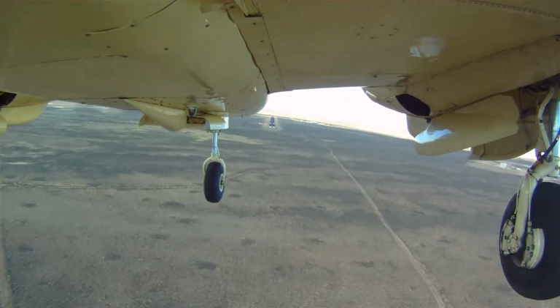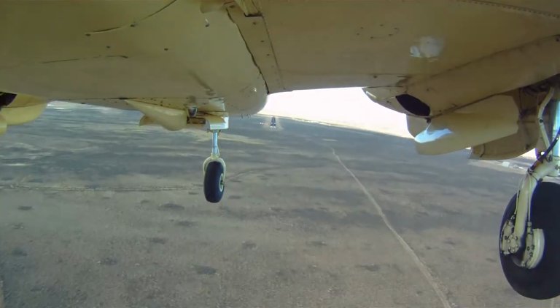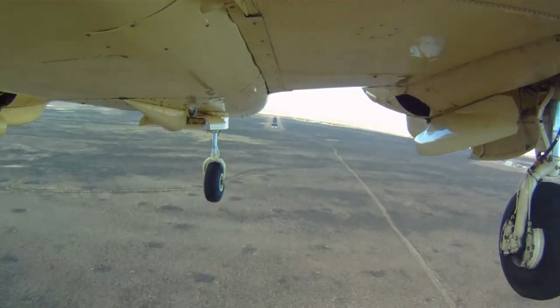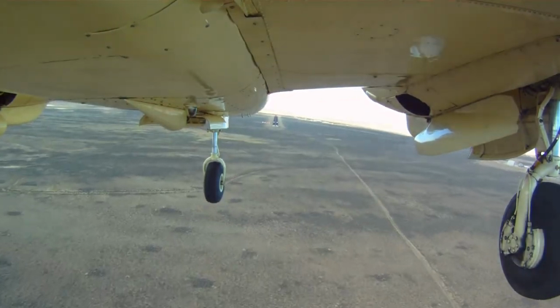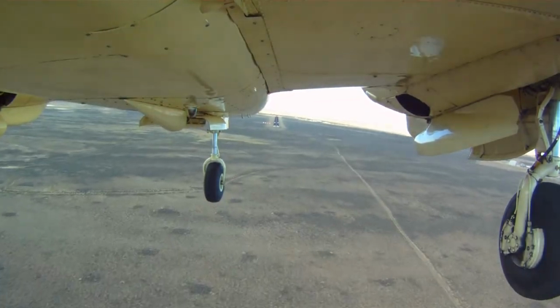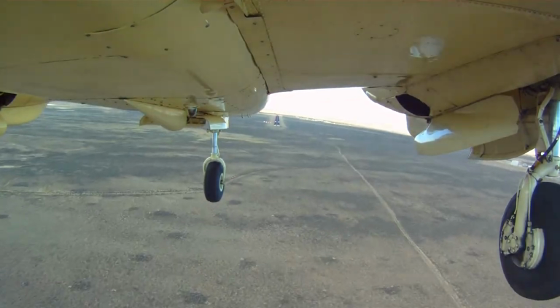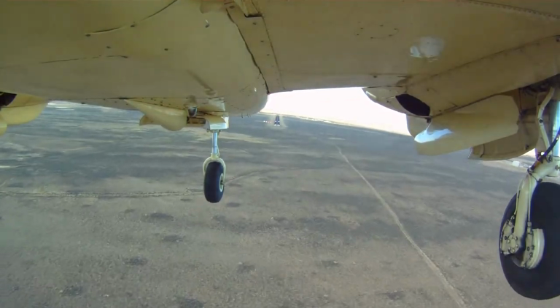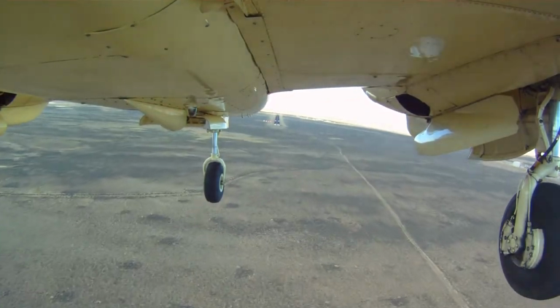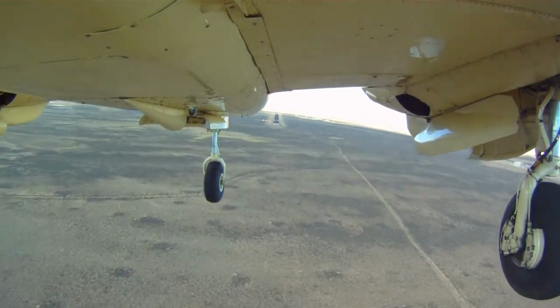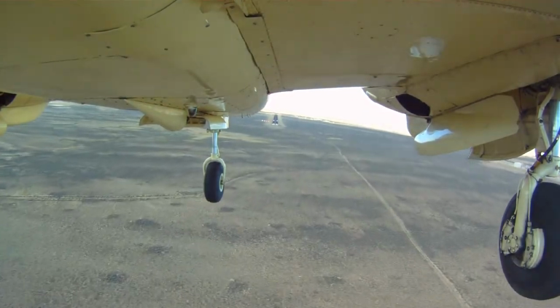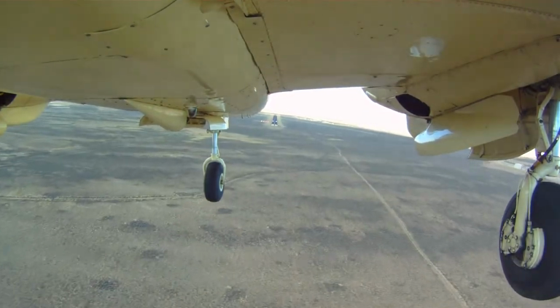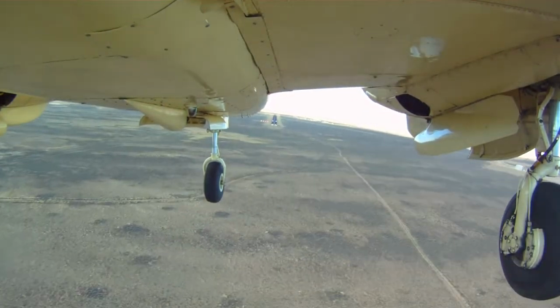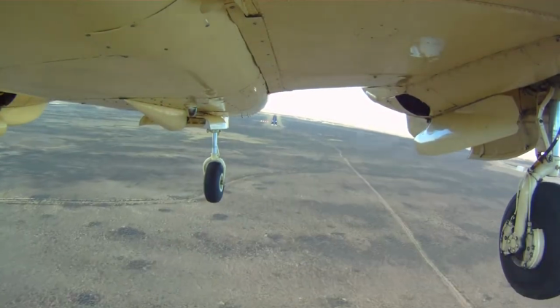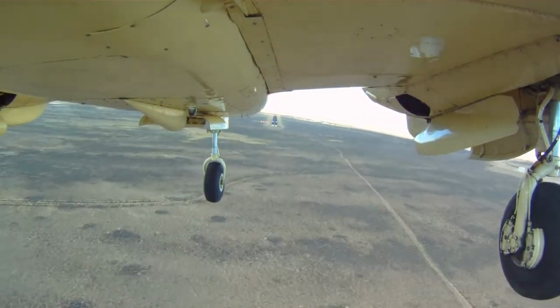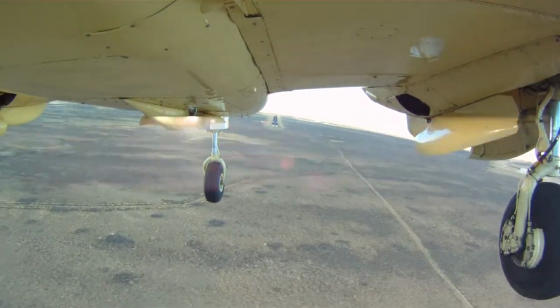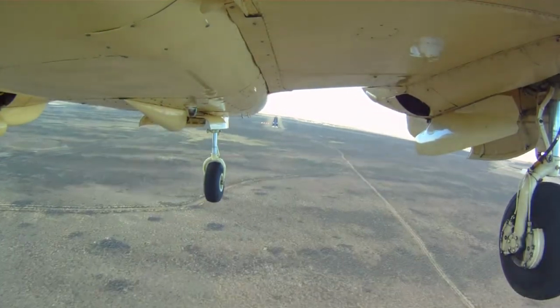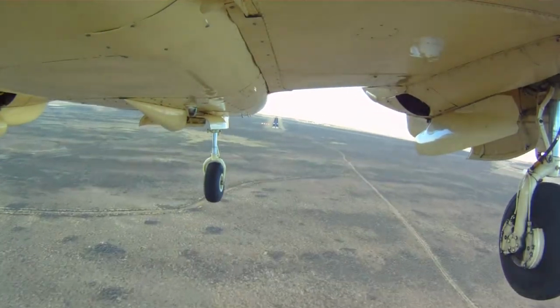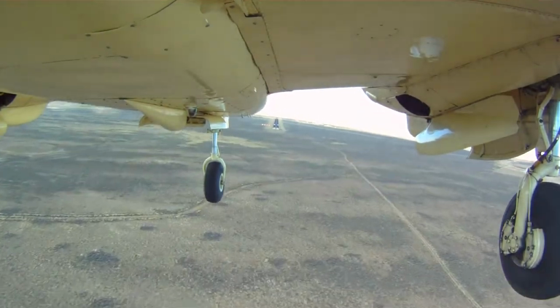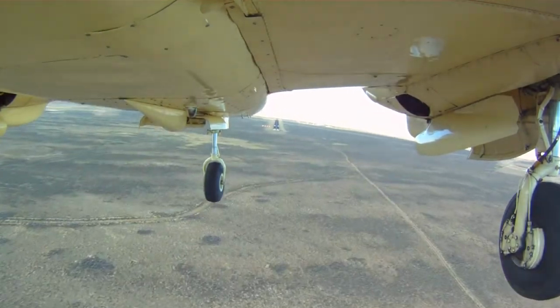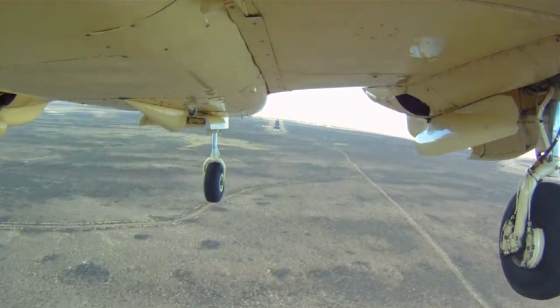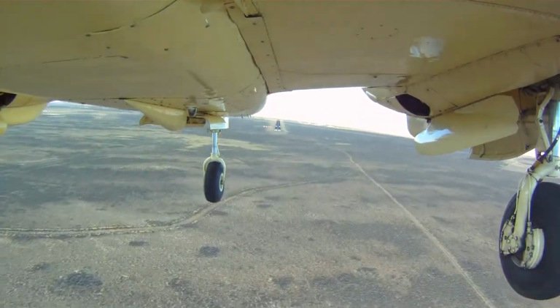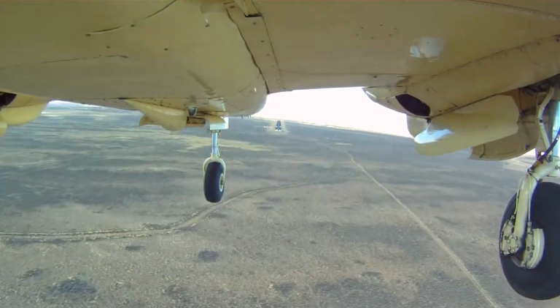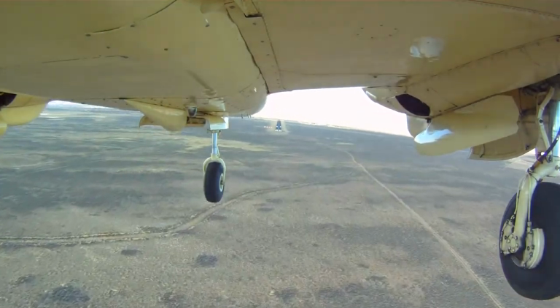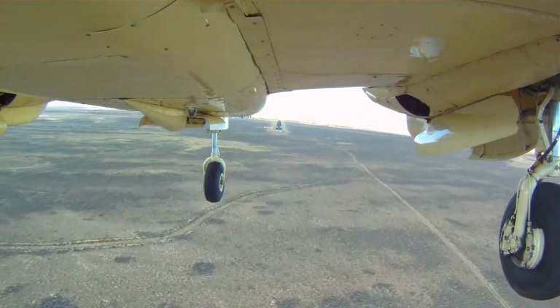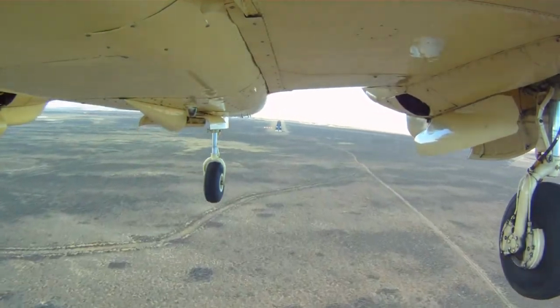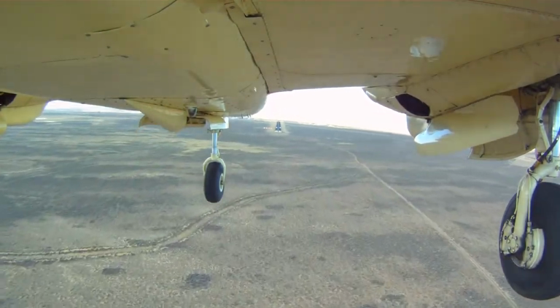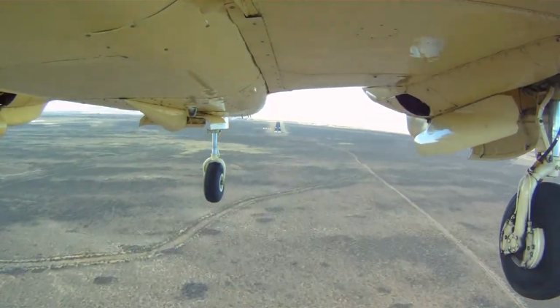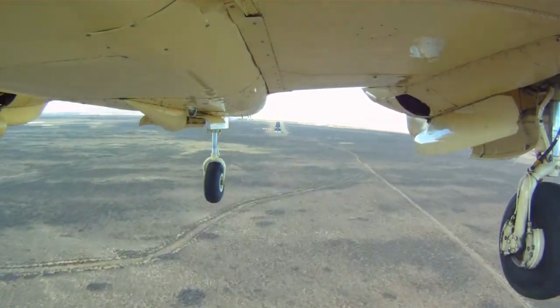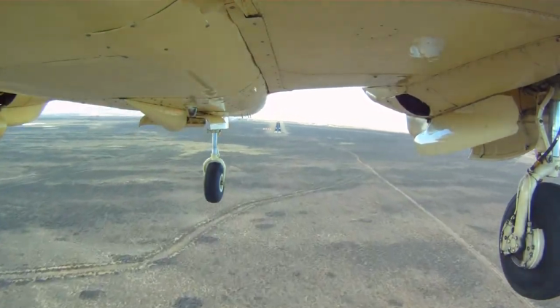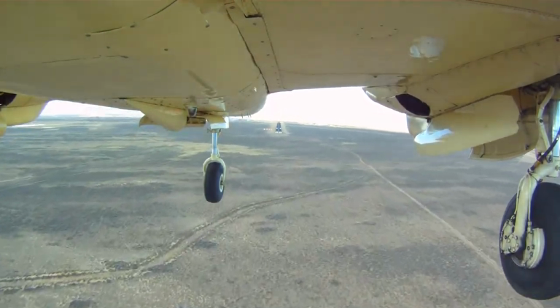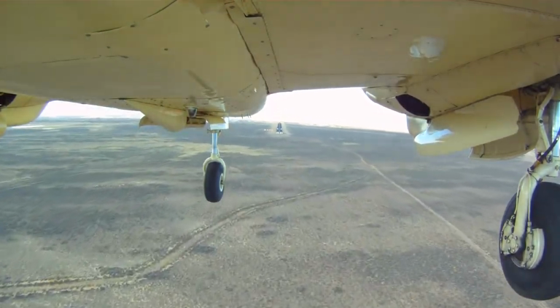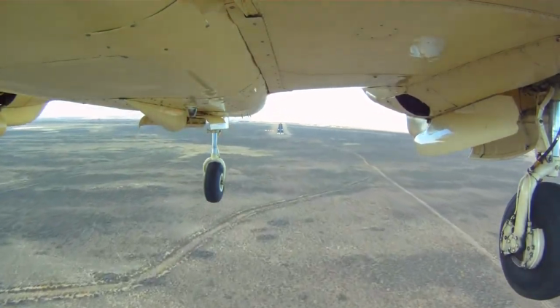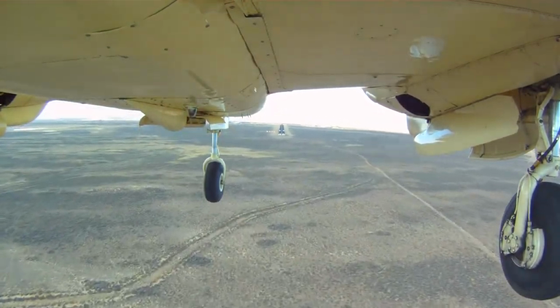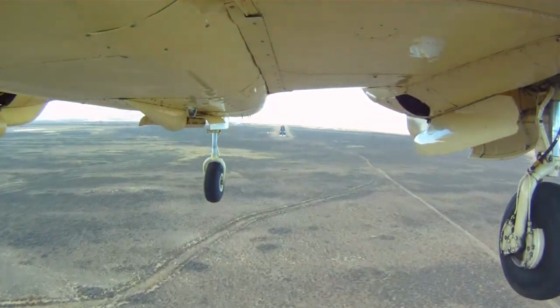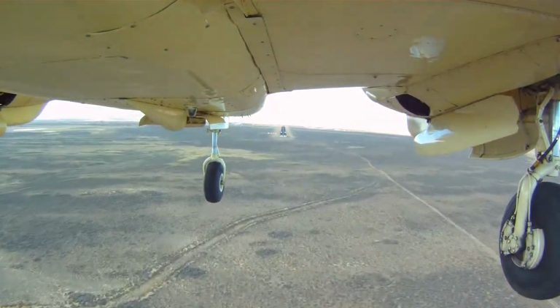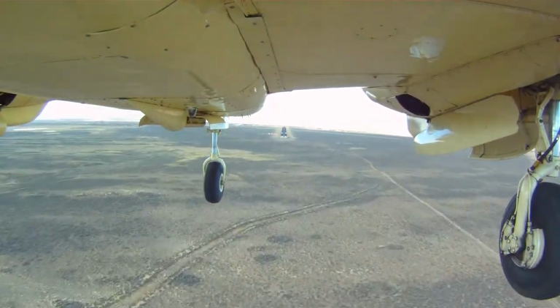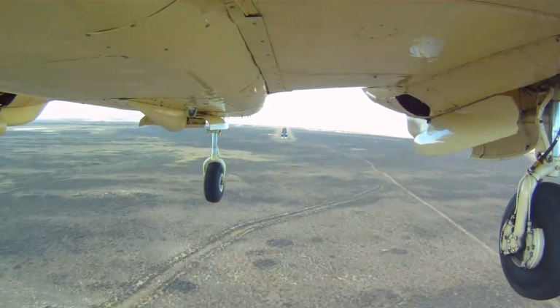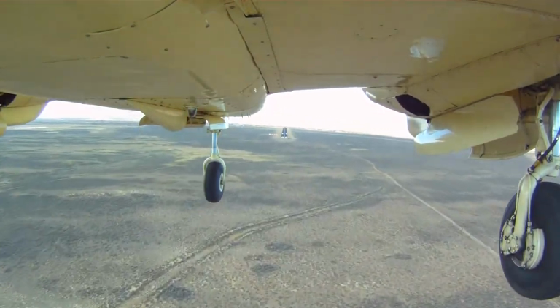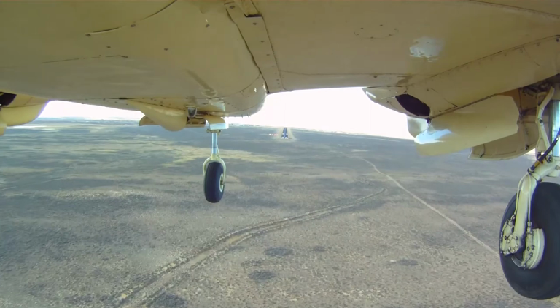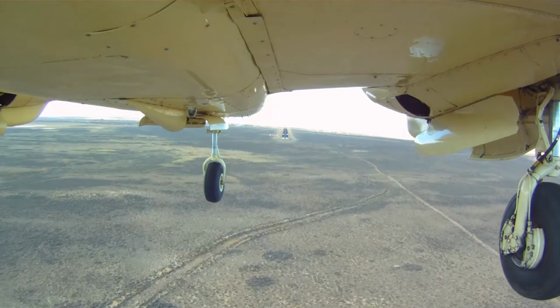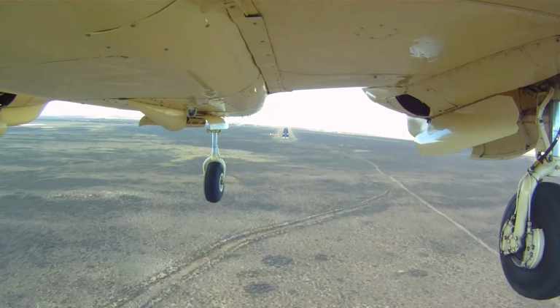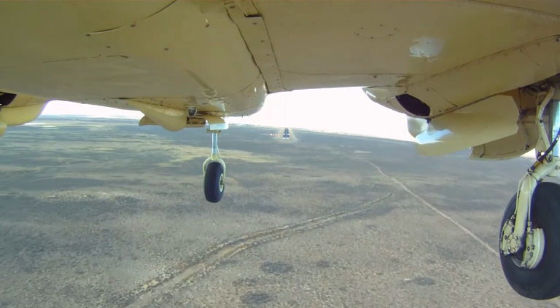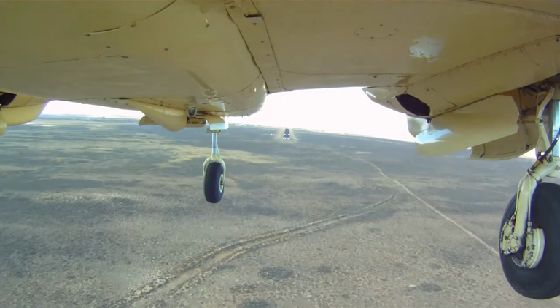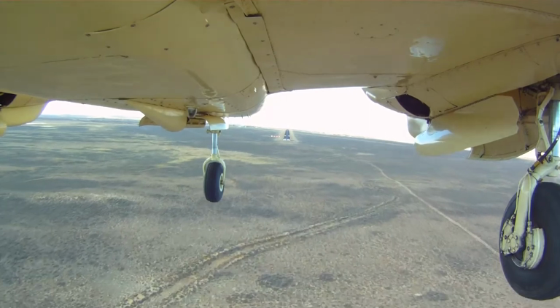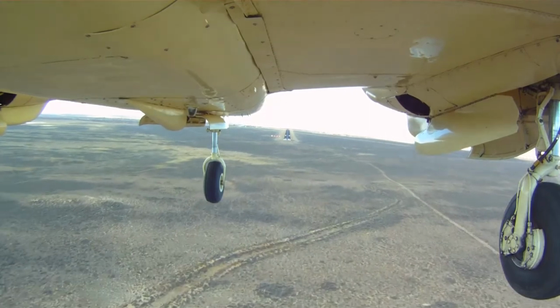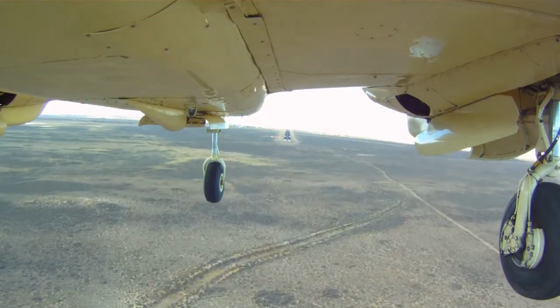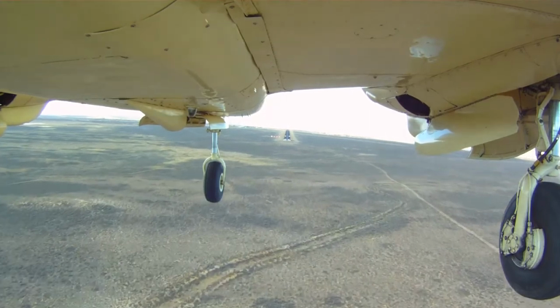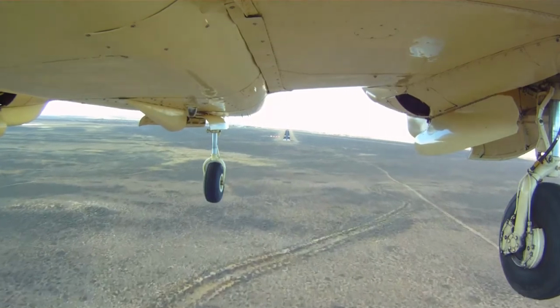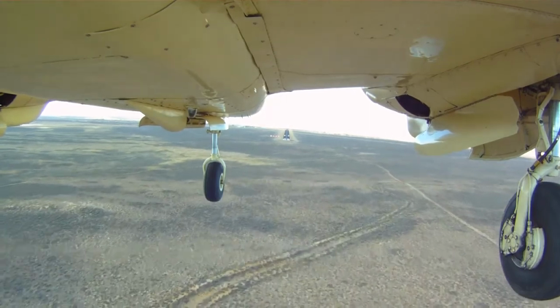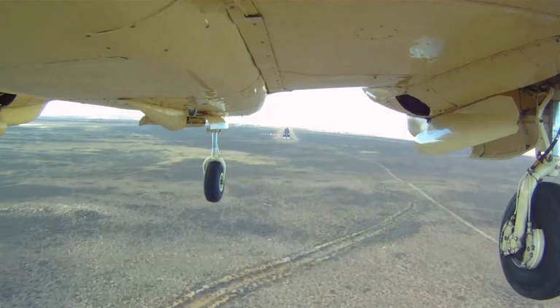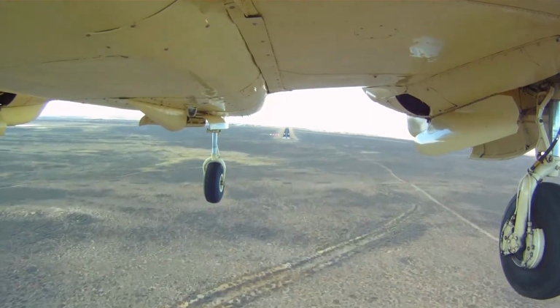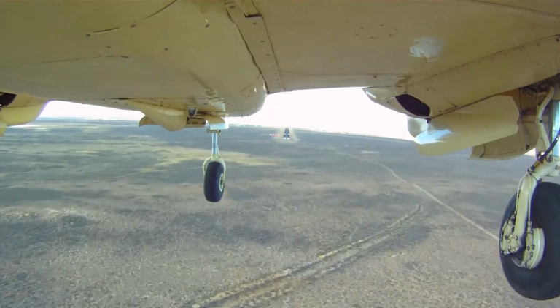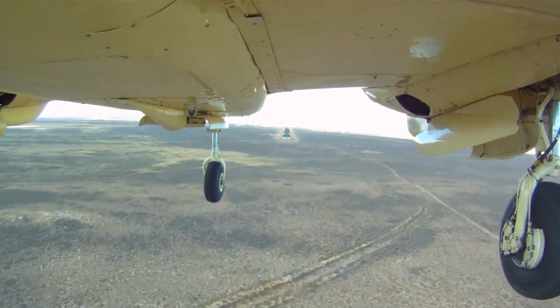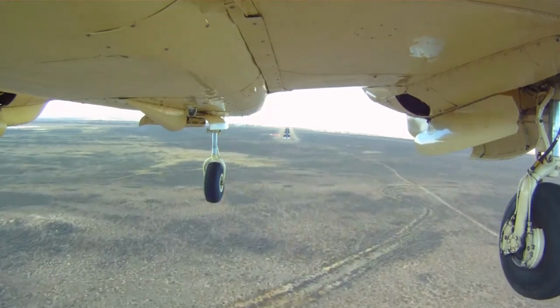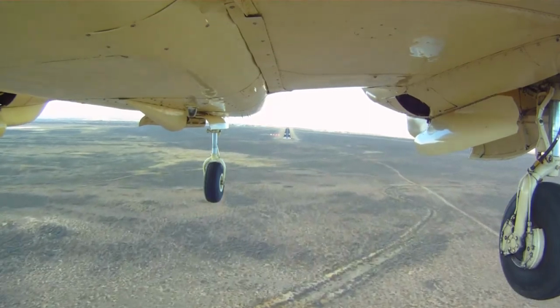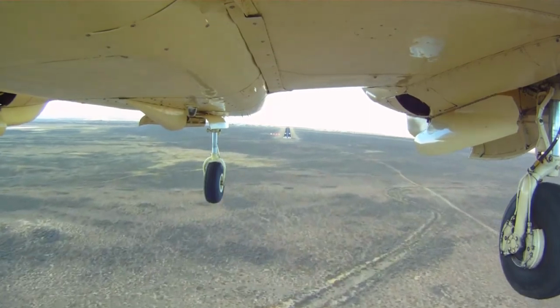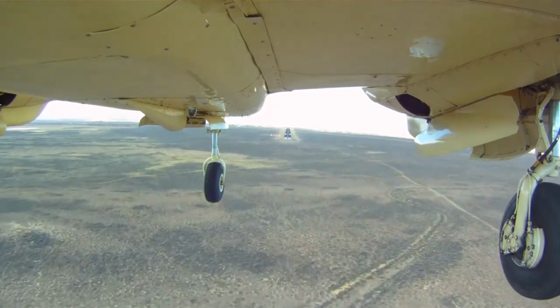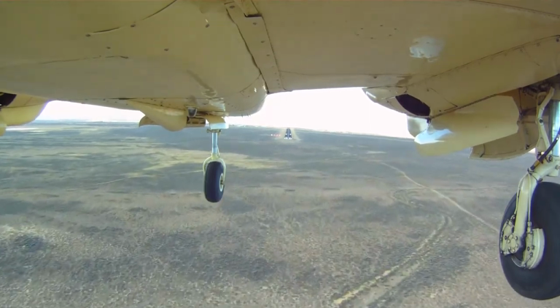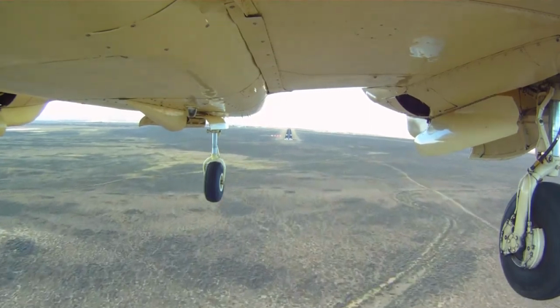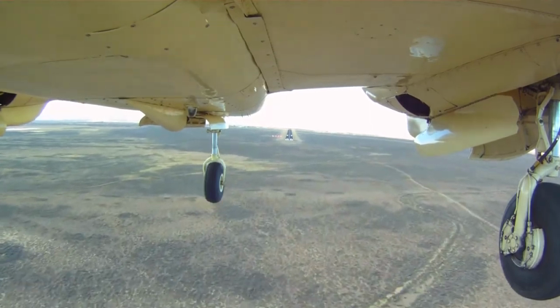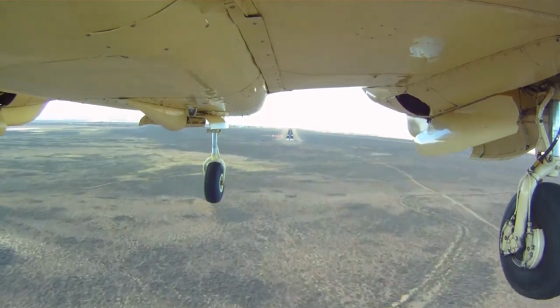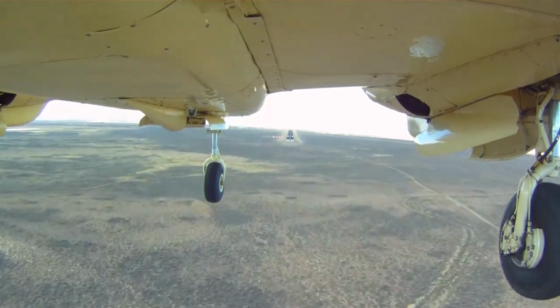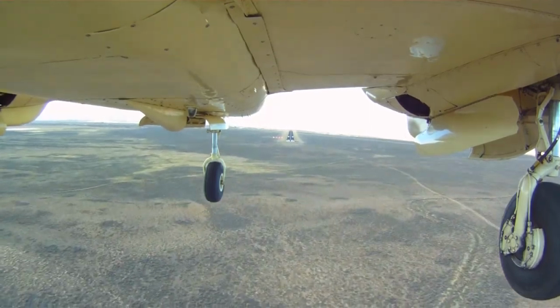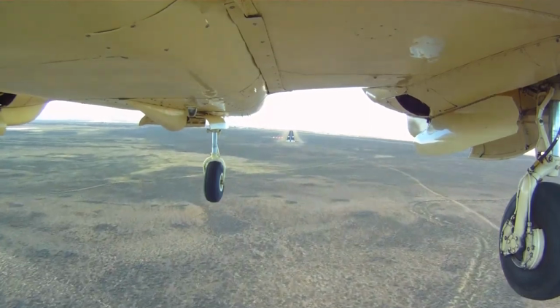At this point, you can see the runway environment coming into view. This is the final leg of the approach.